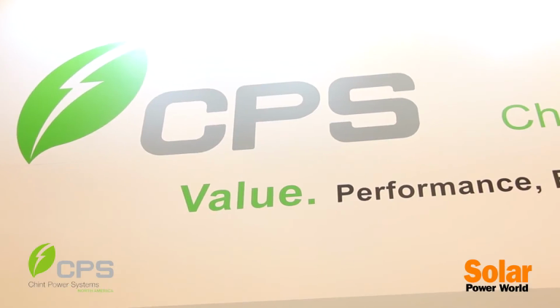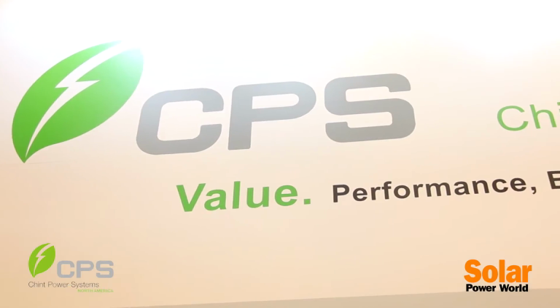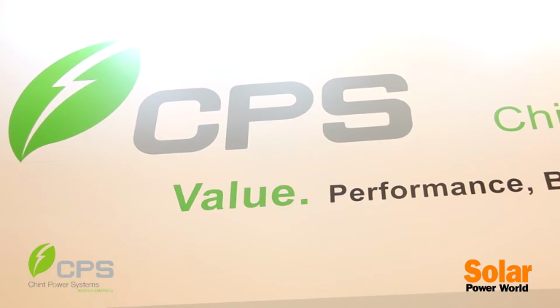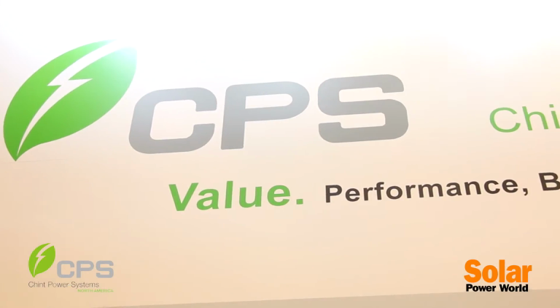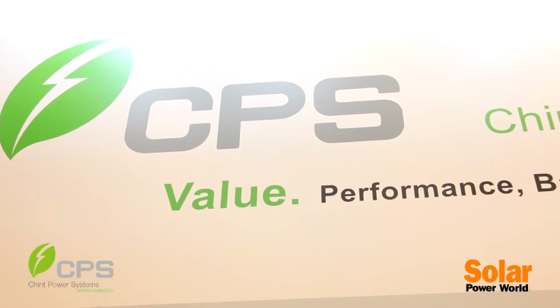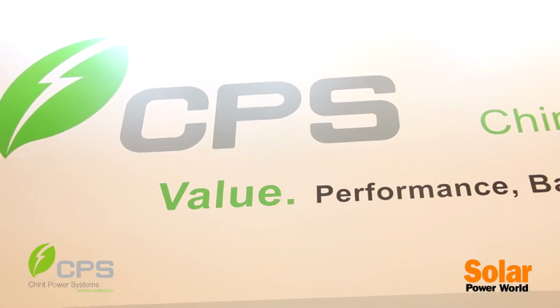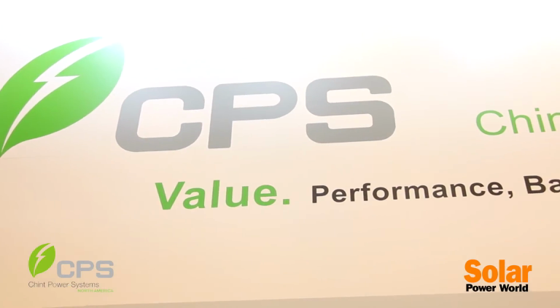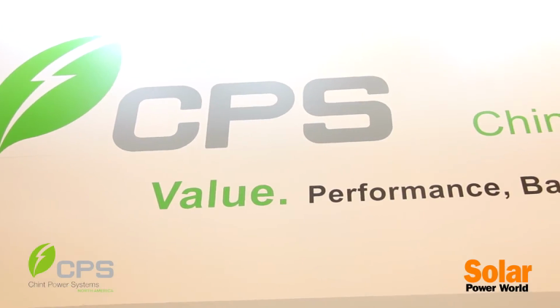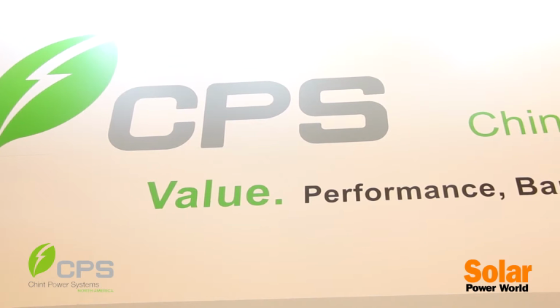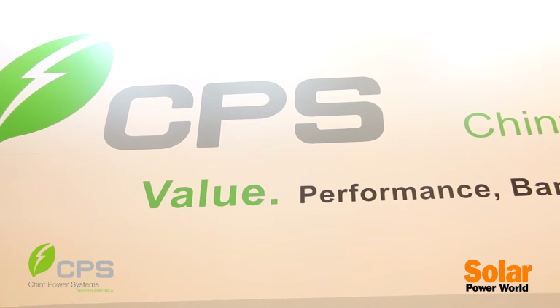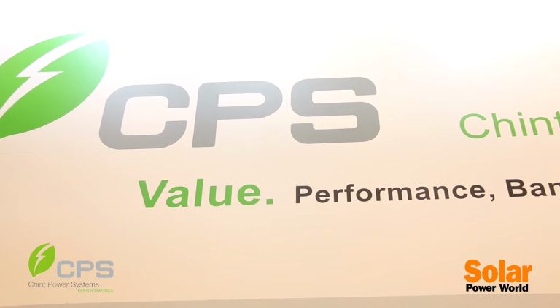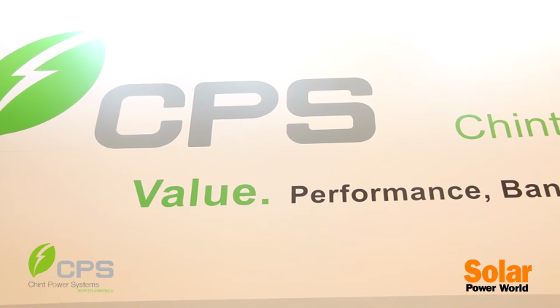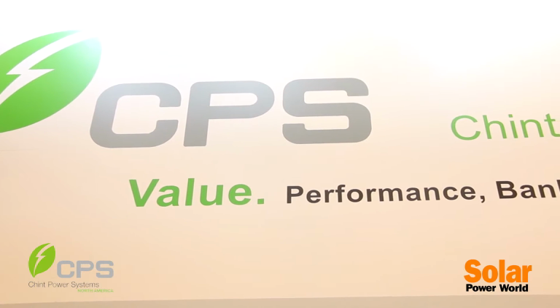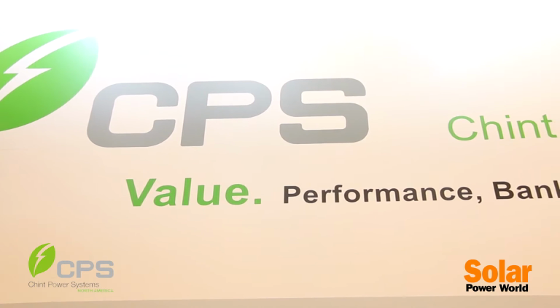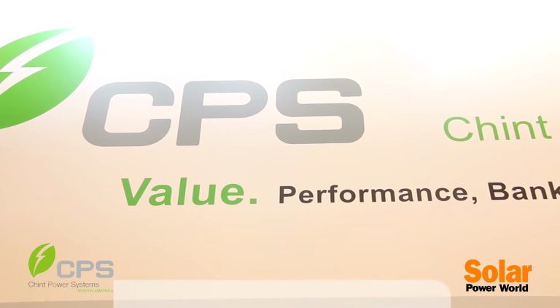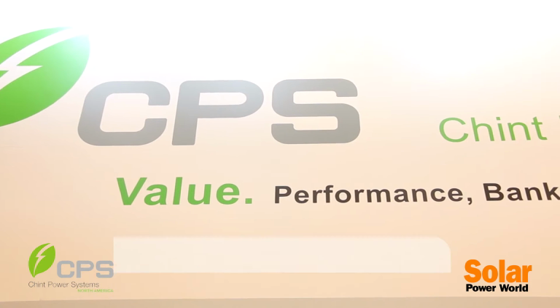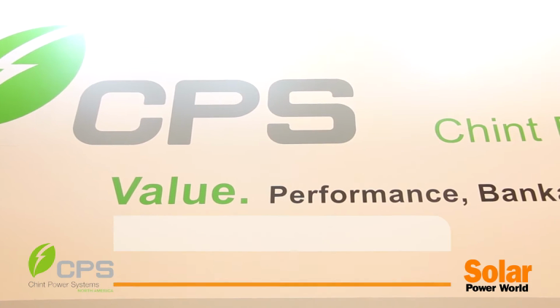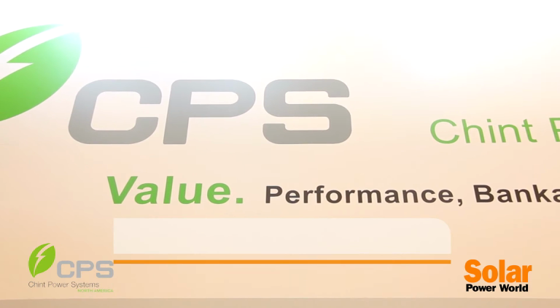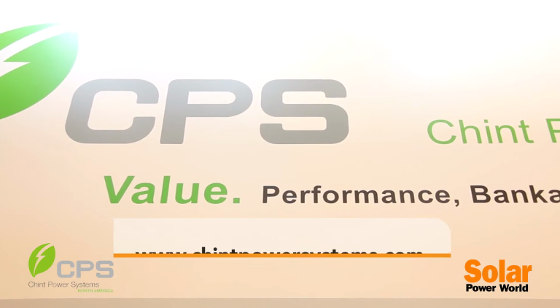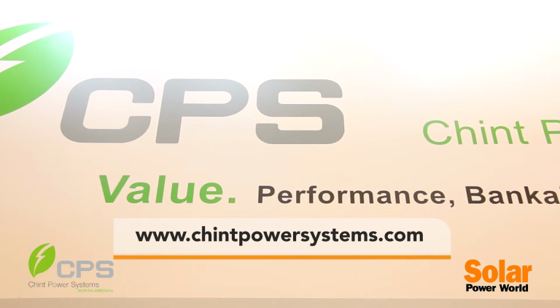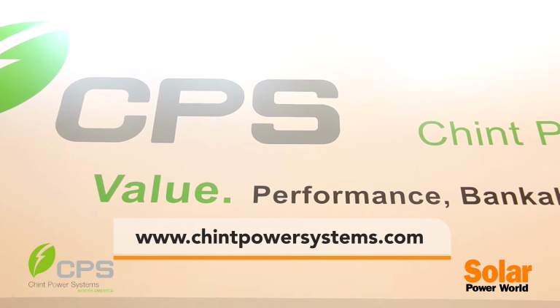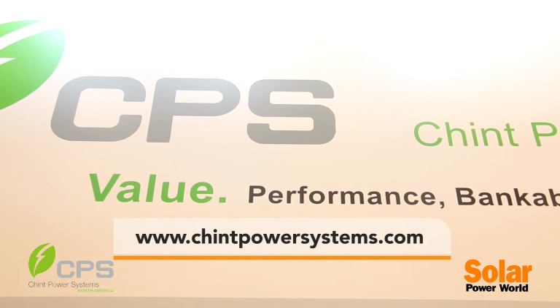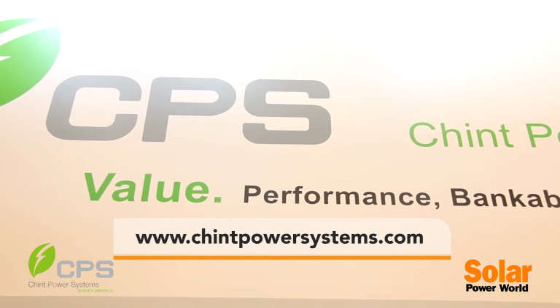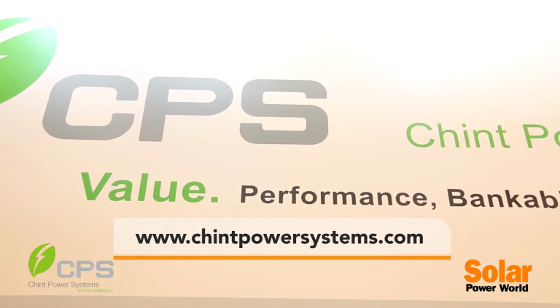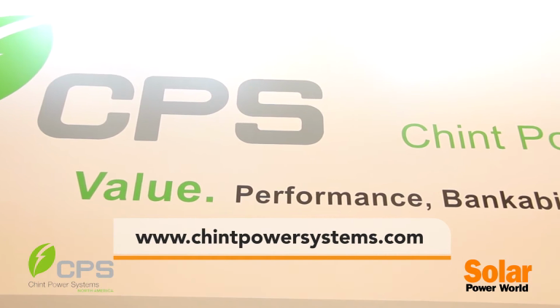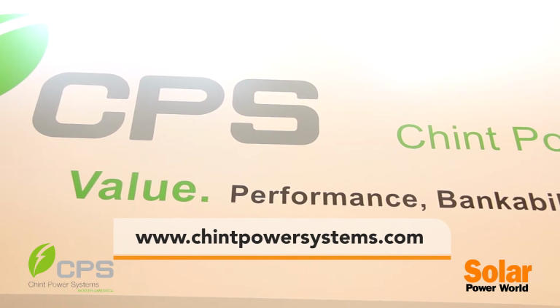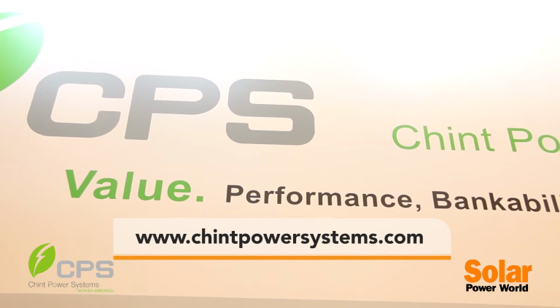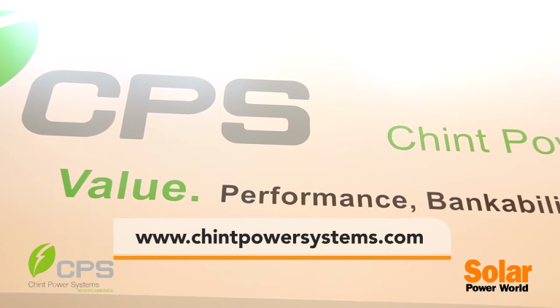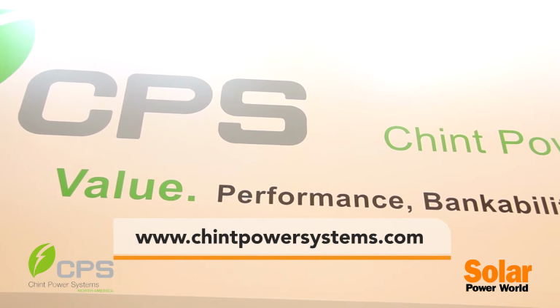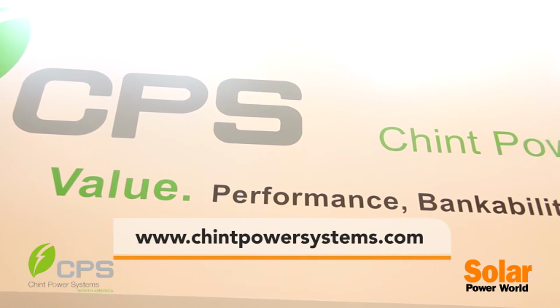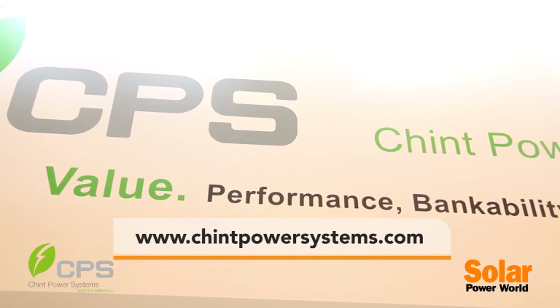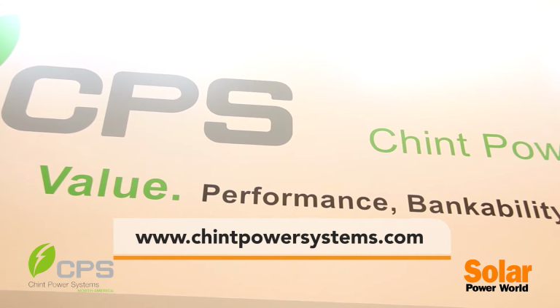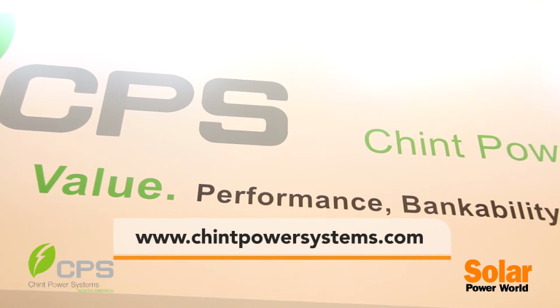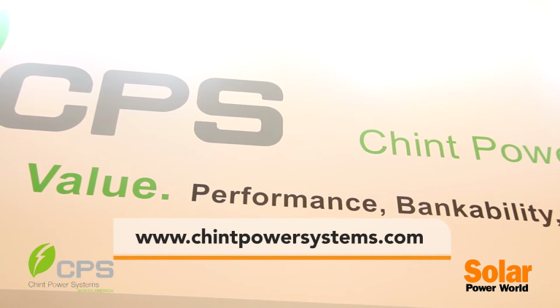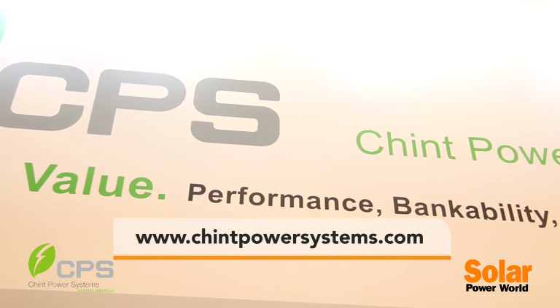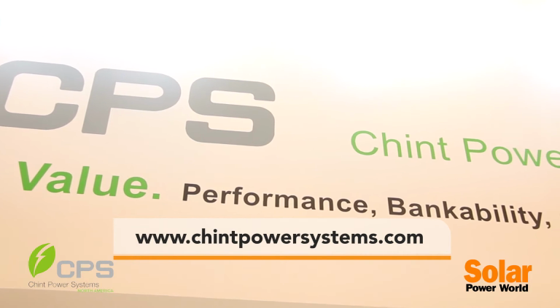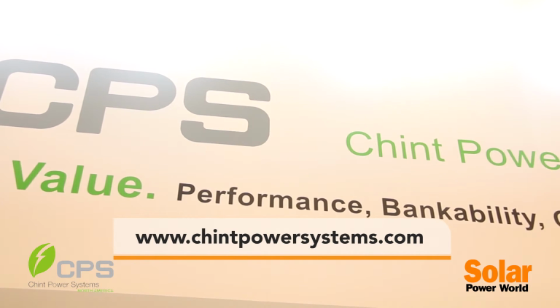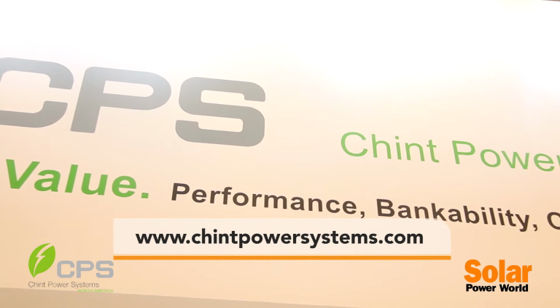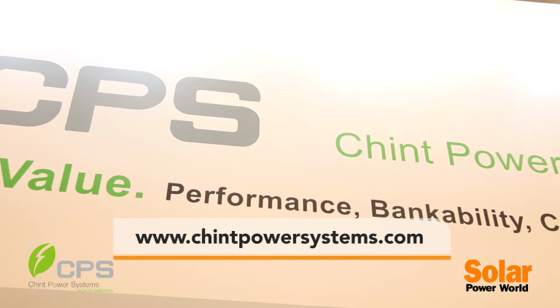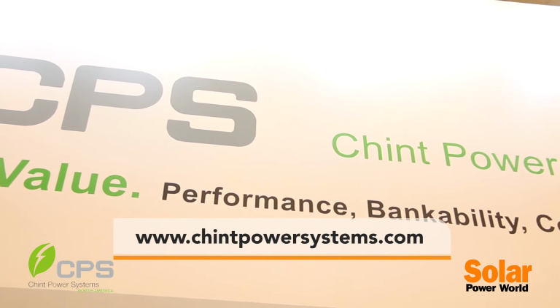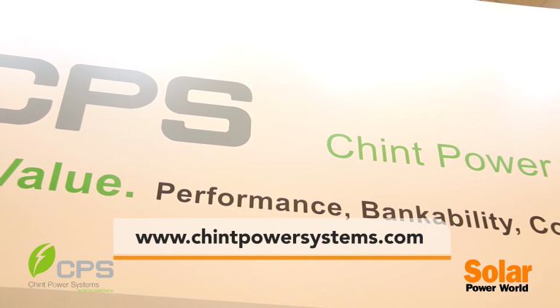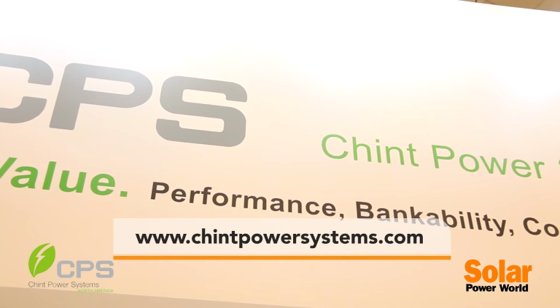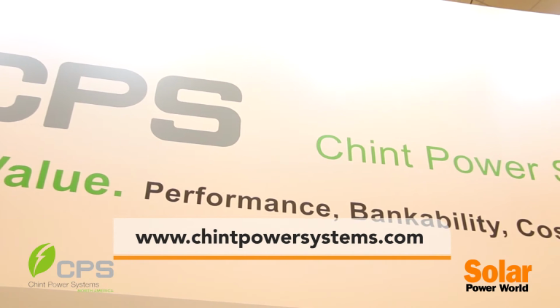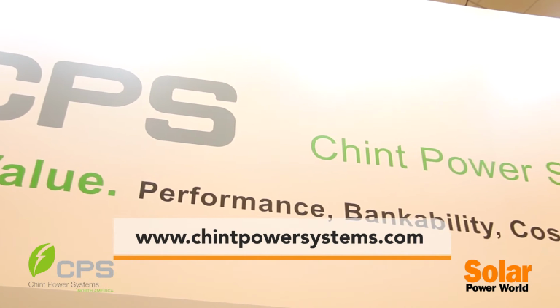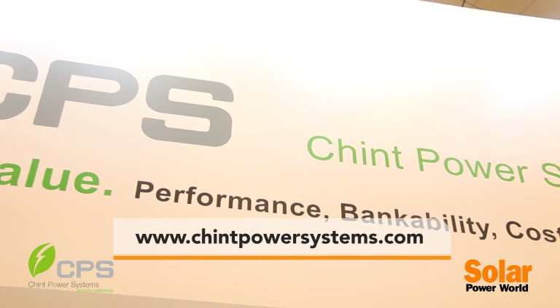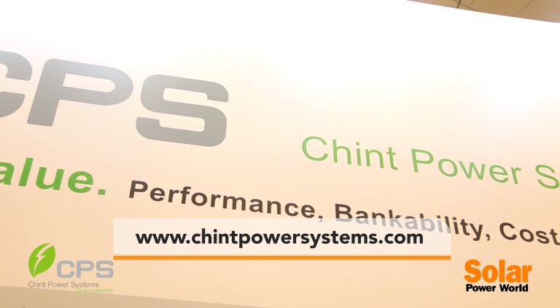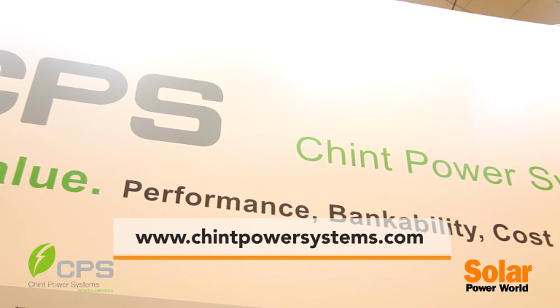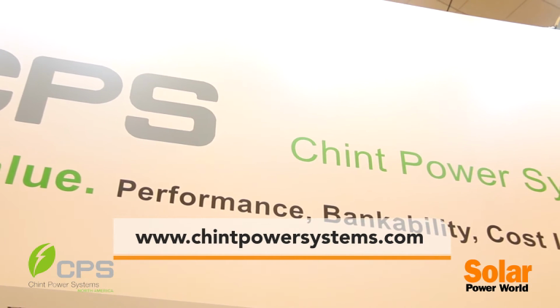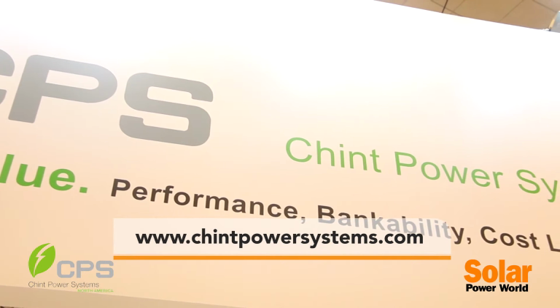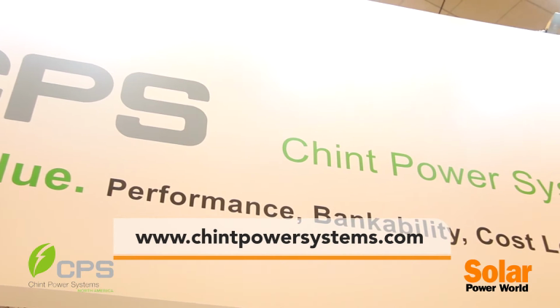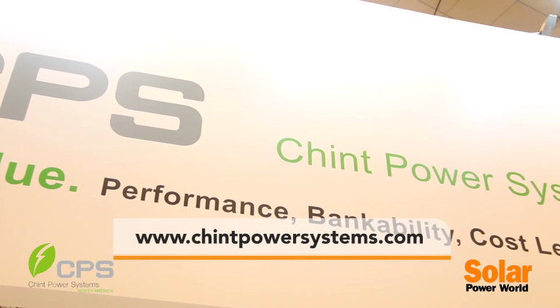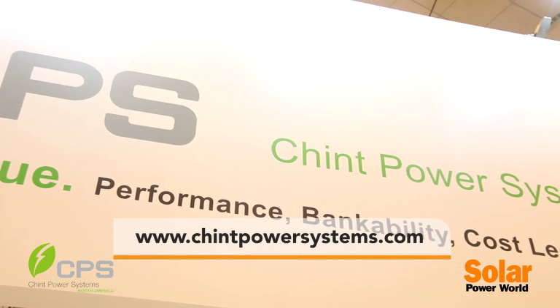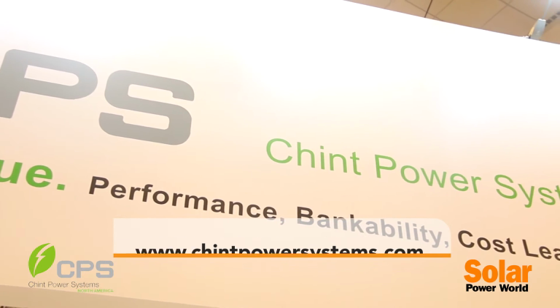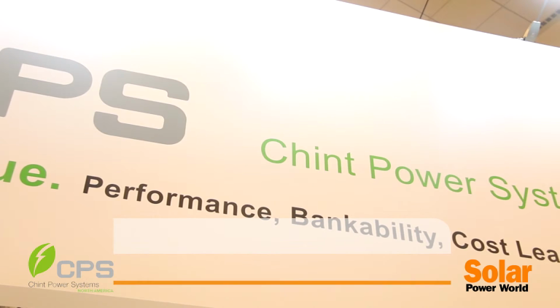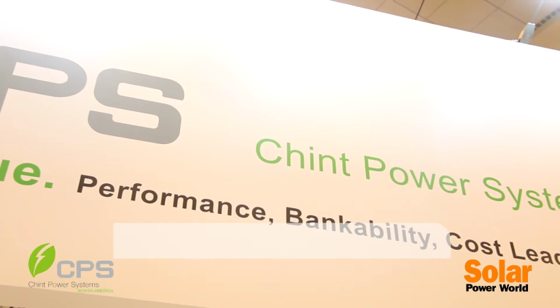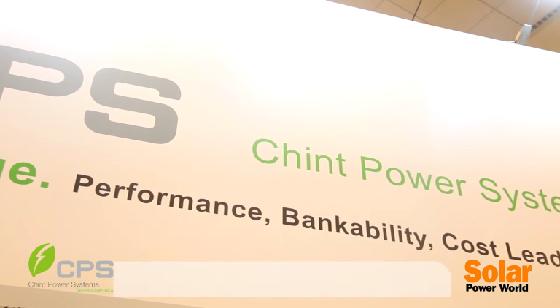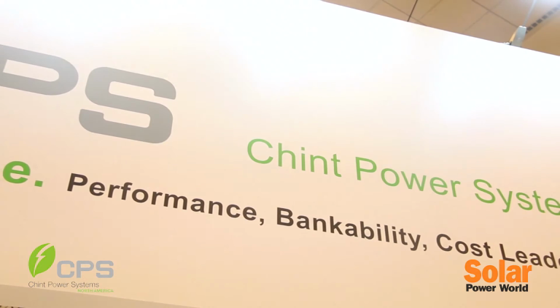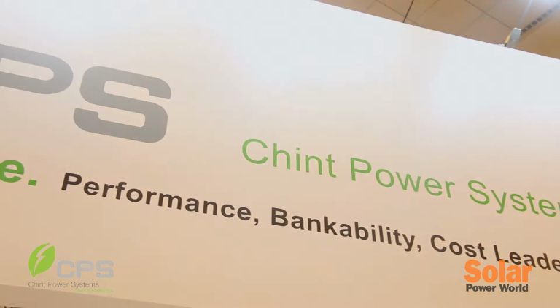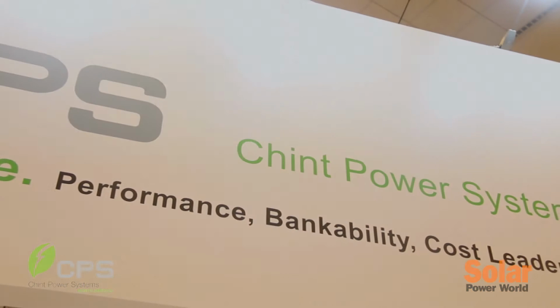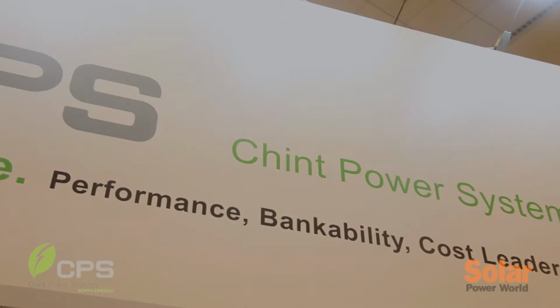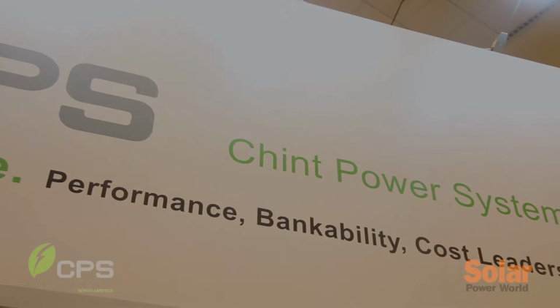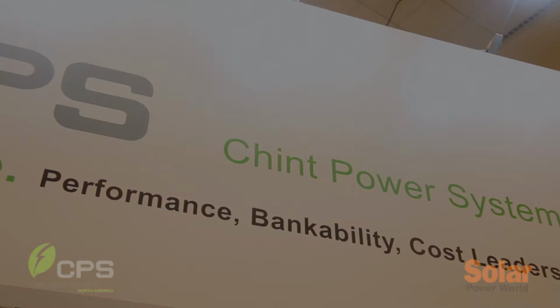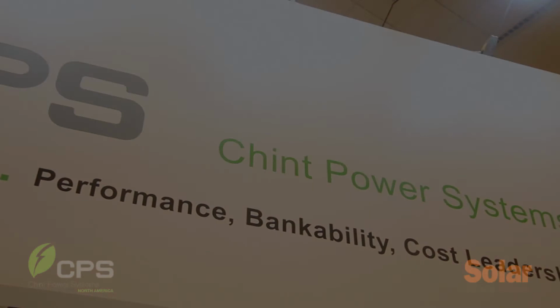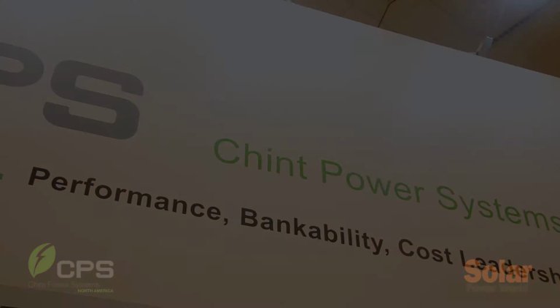If you ever want to find out more, you can visit www.ChintPowerSystems.com. Thanks for your time.